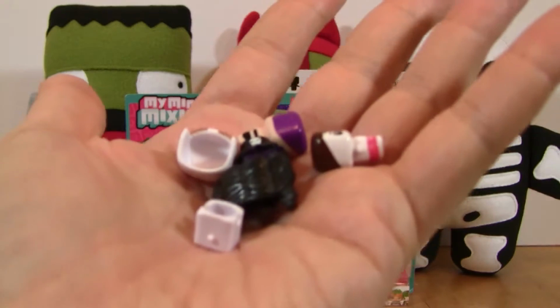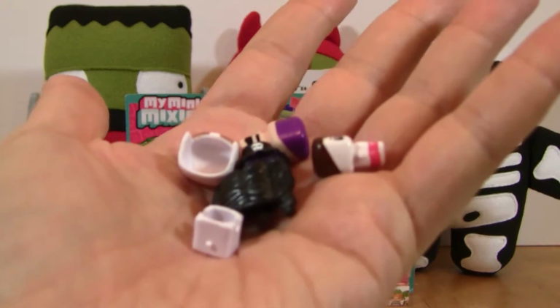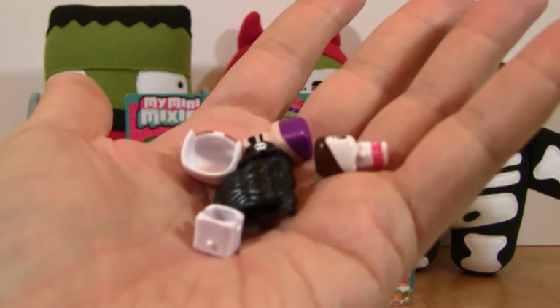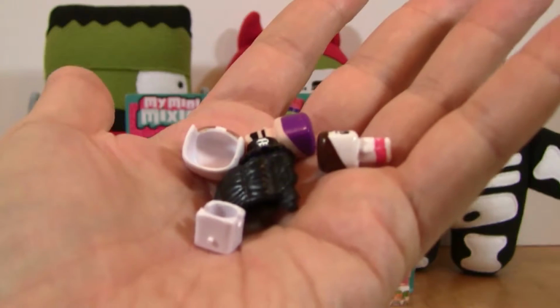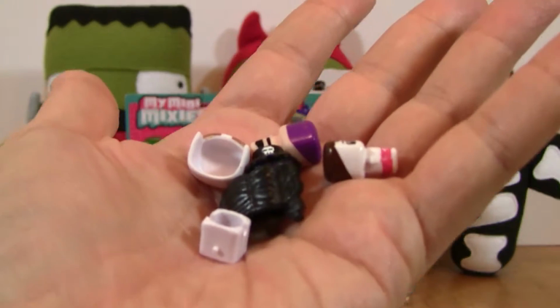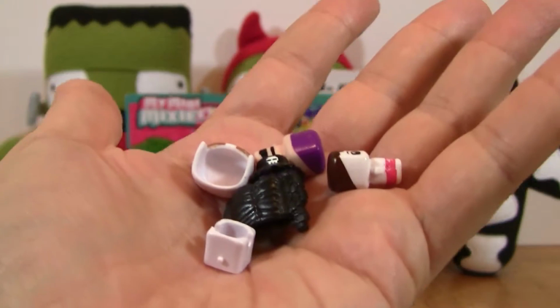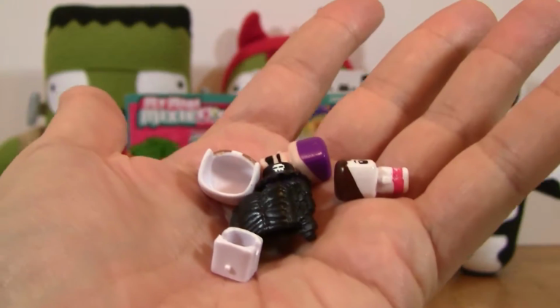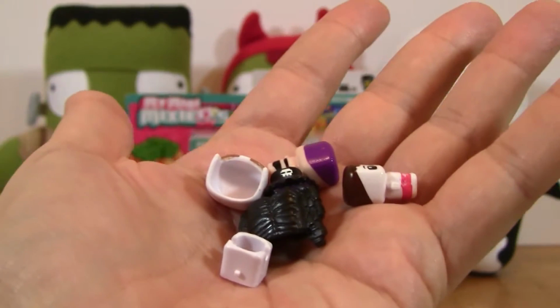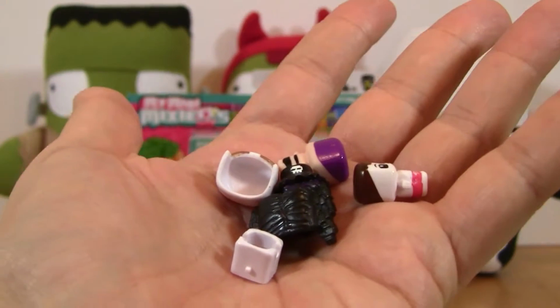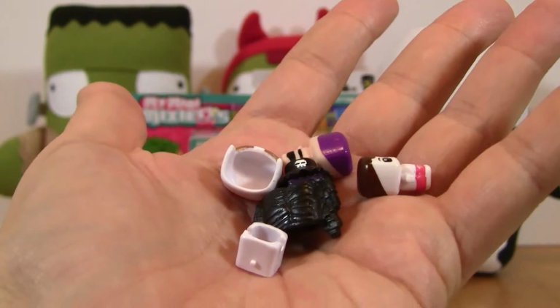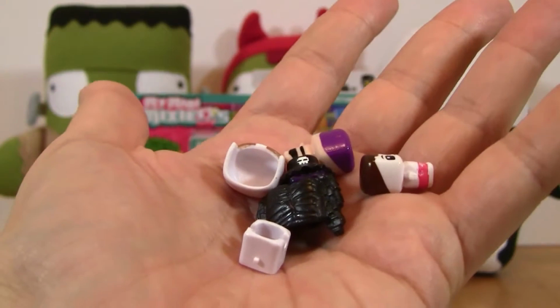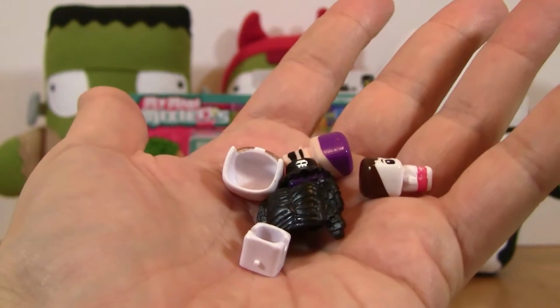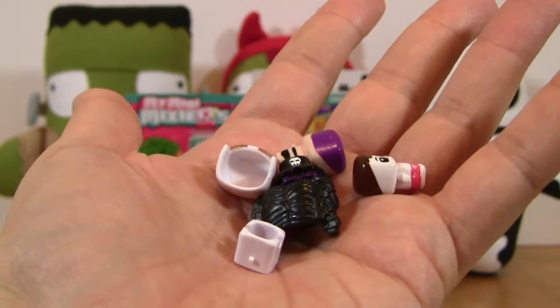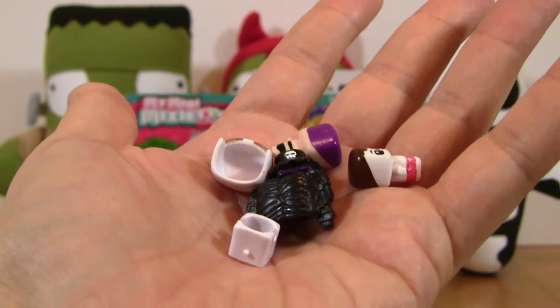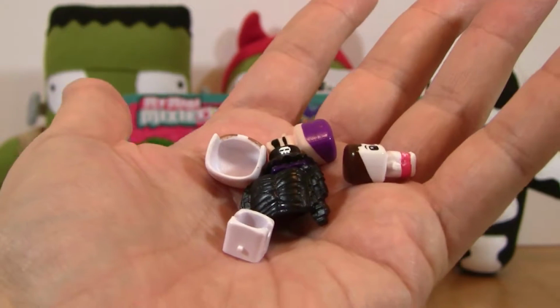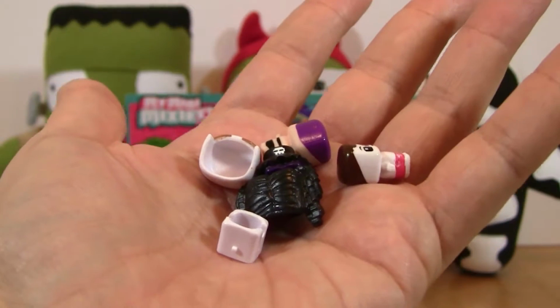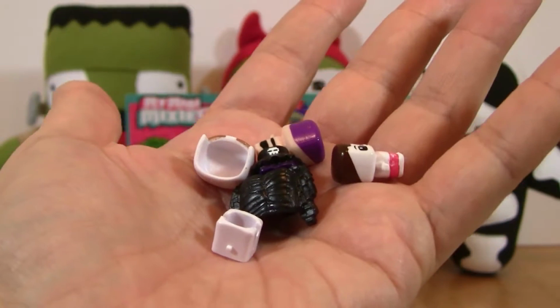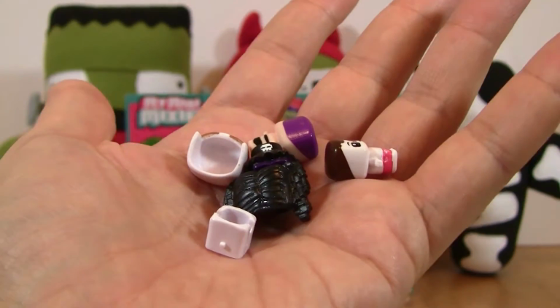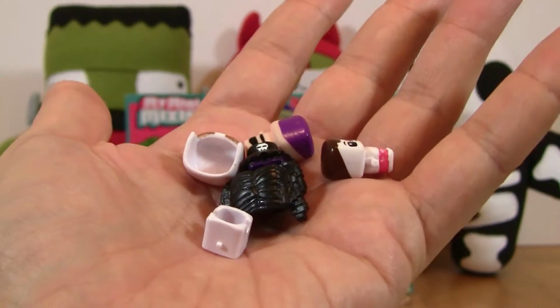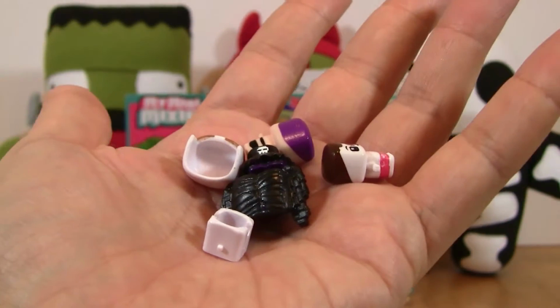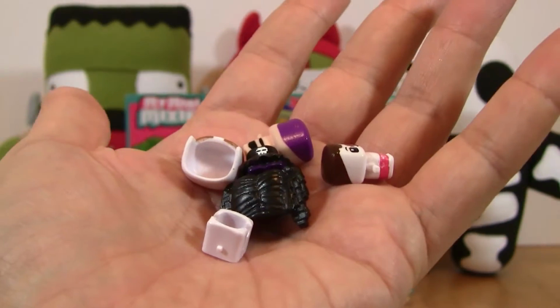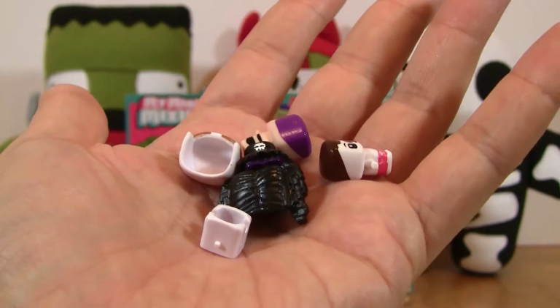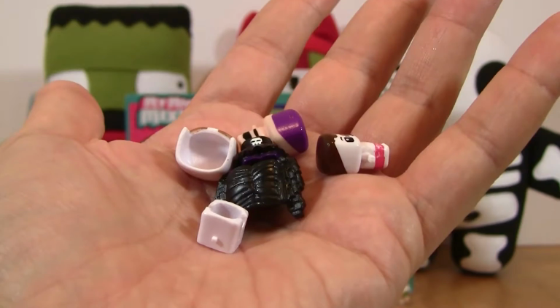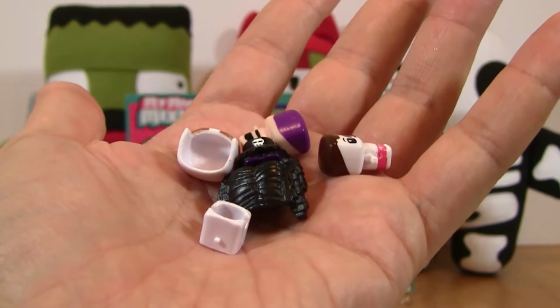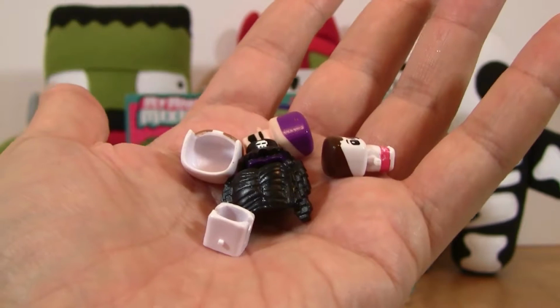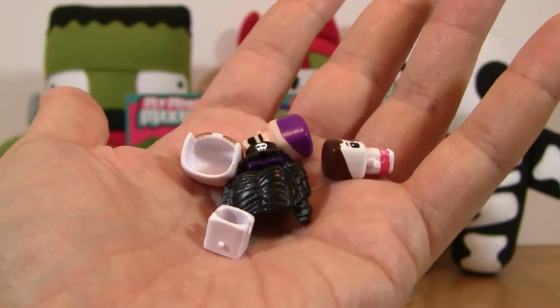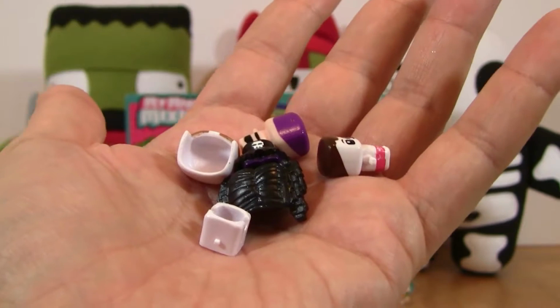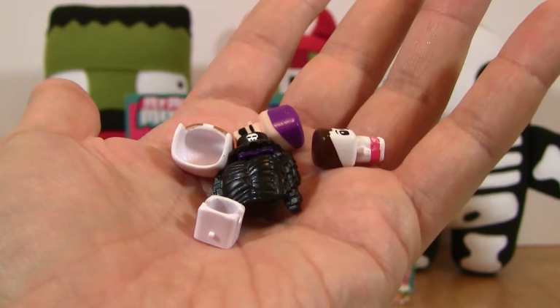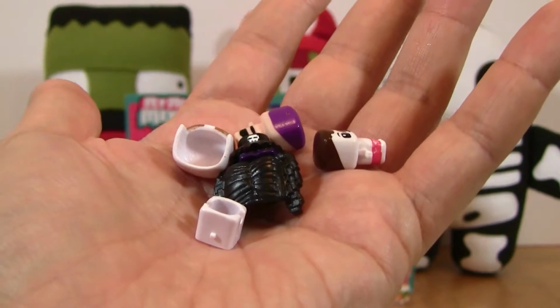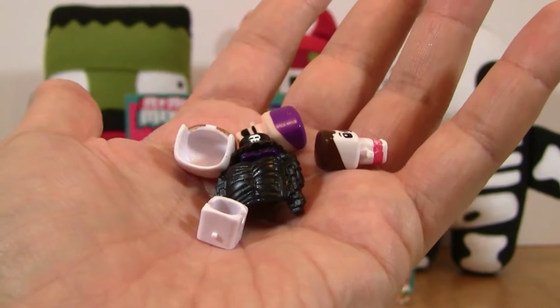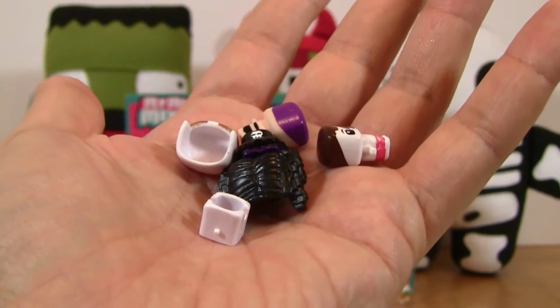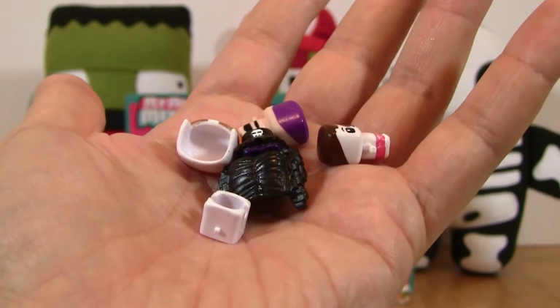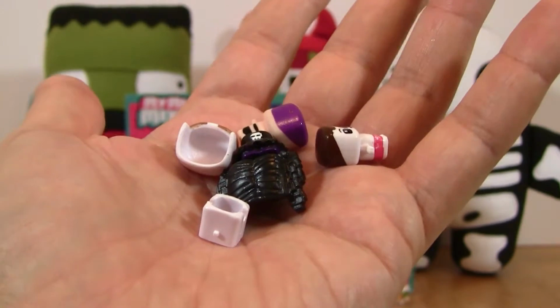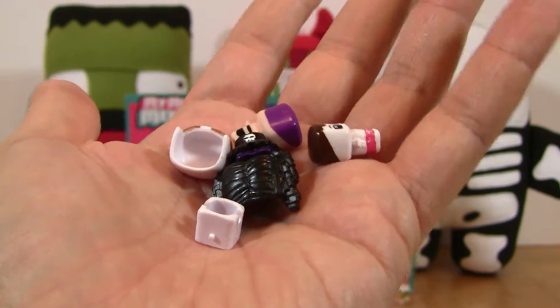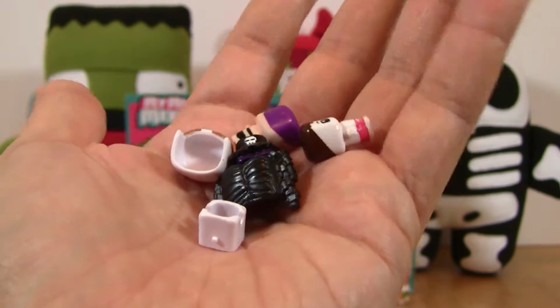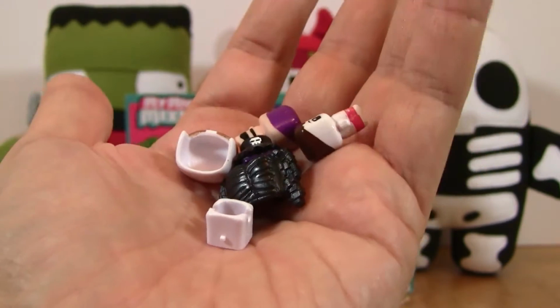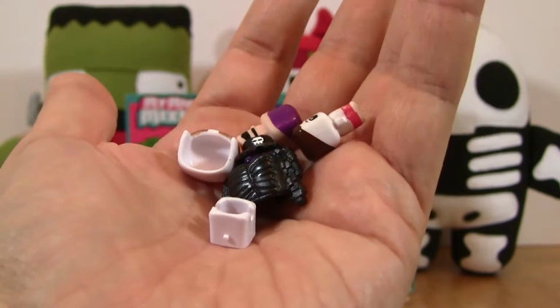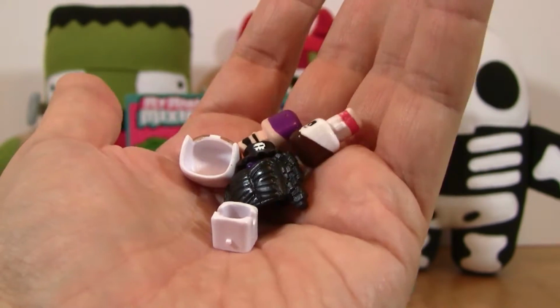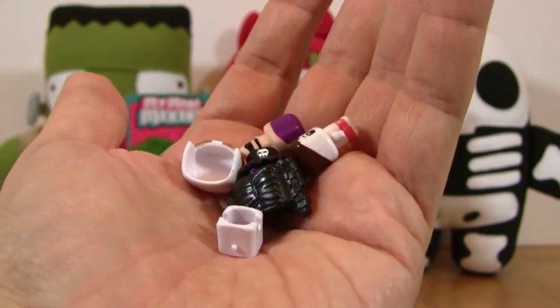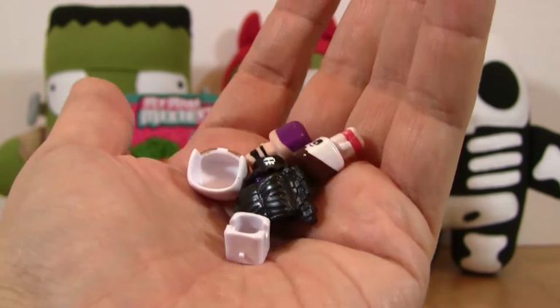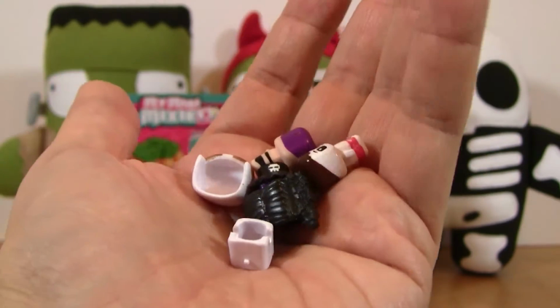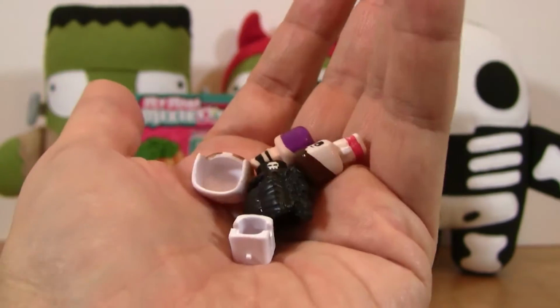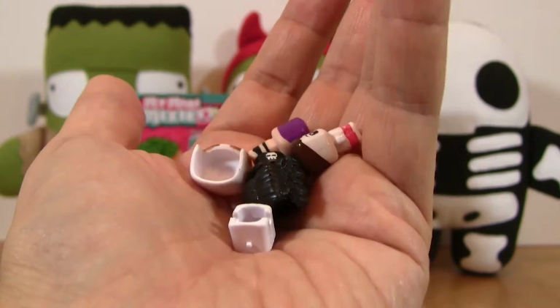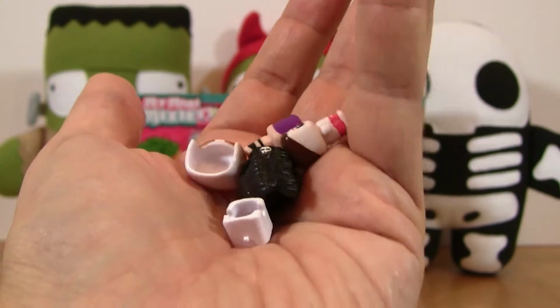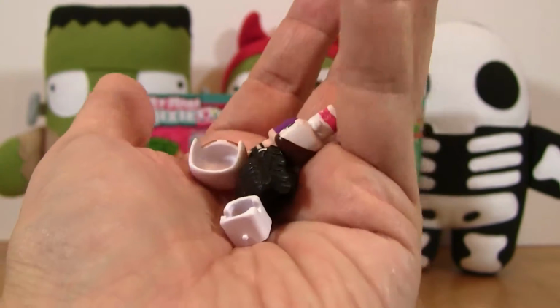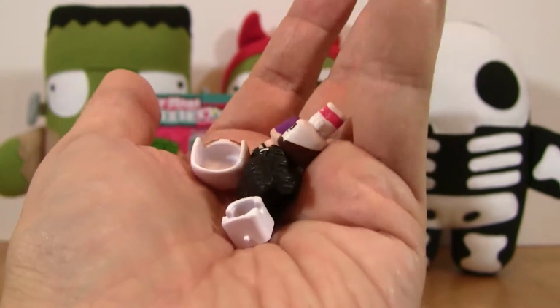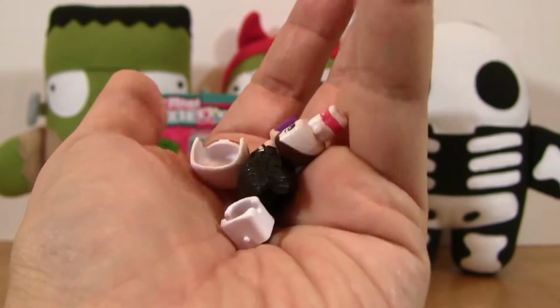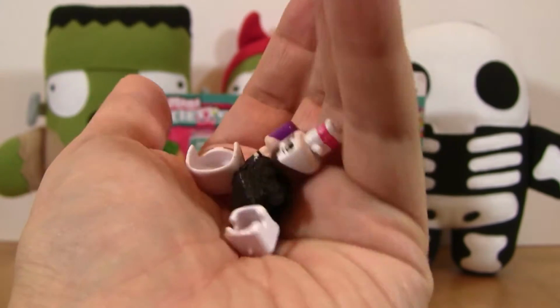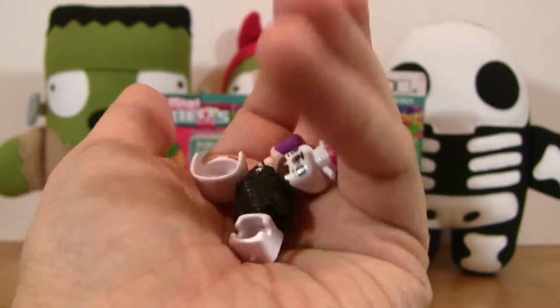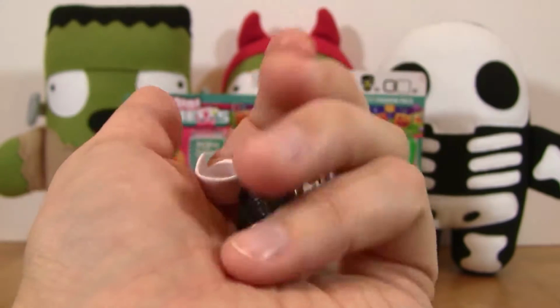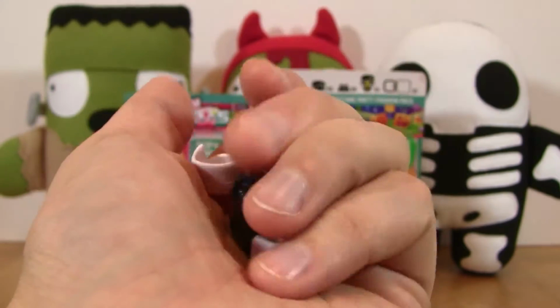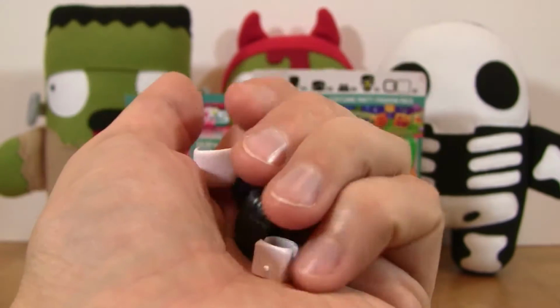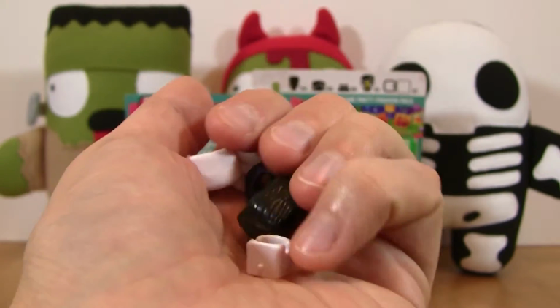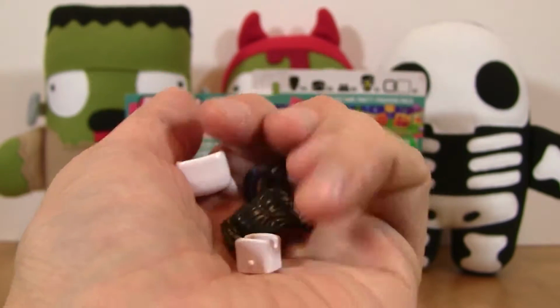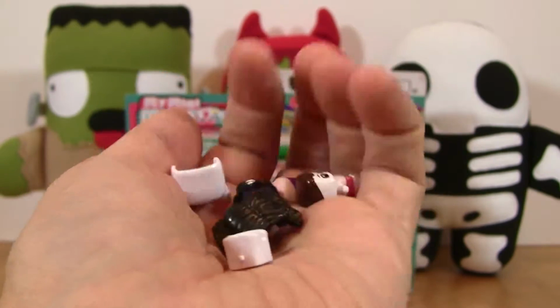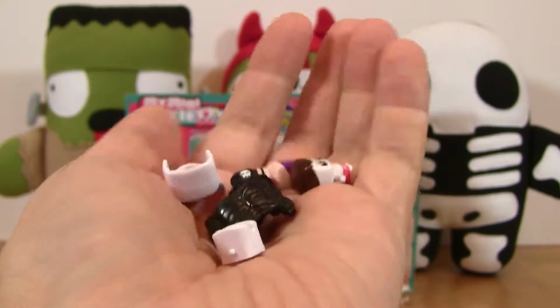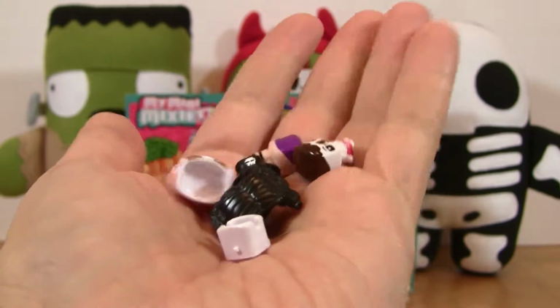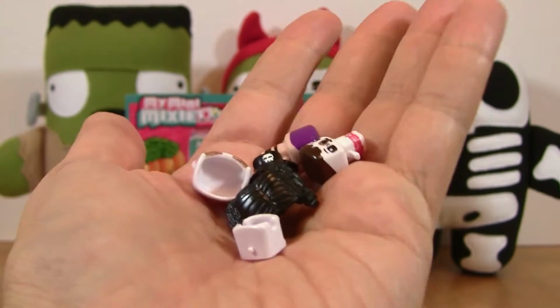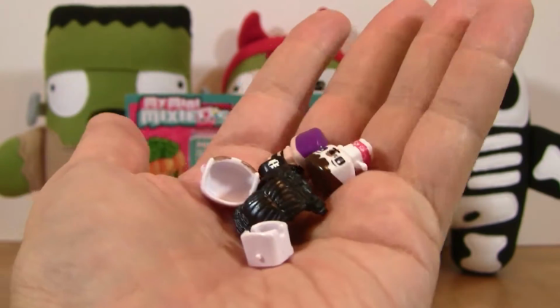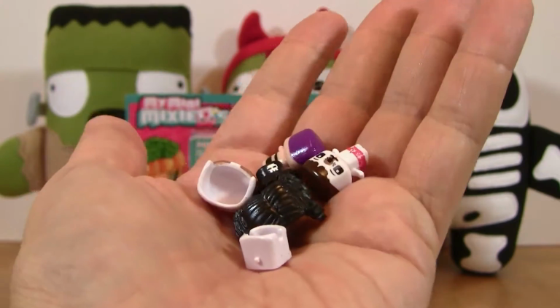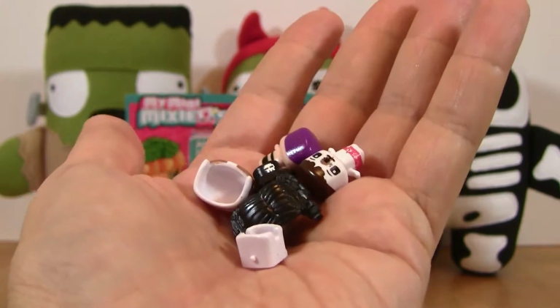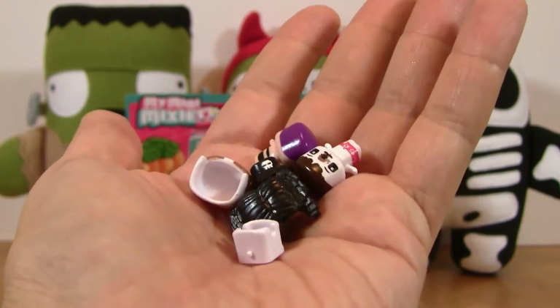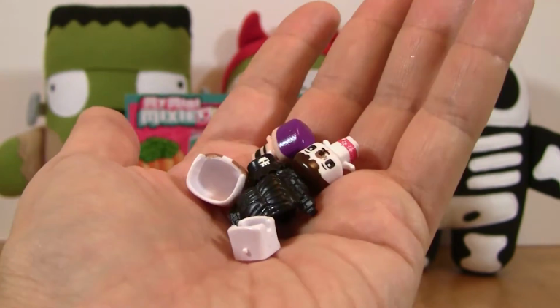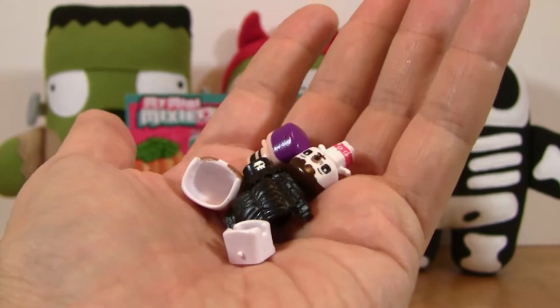It looks like we got a real winner here for Halloween. This is the perfect pack to have opened up for this episode.